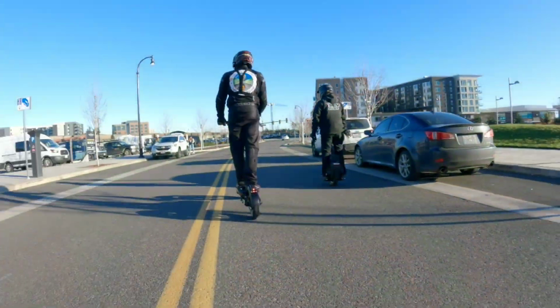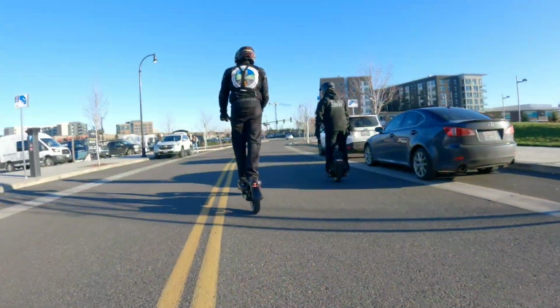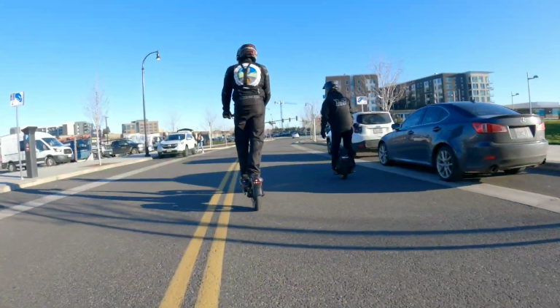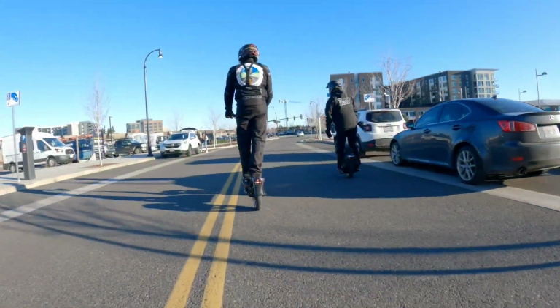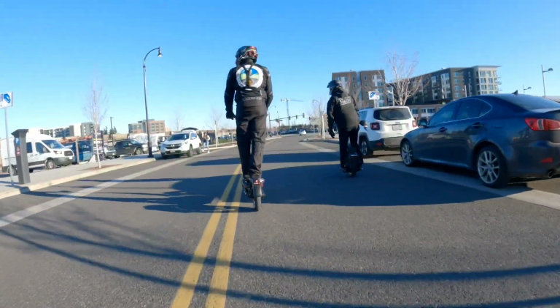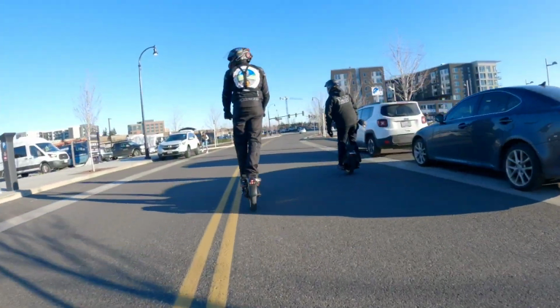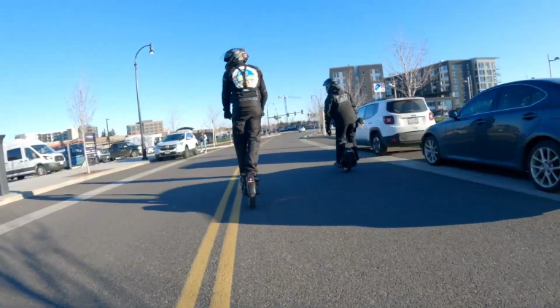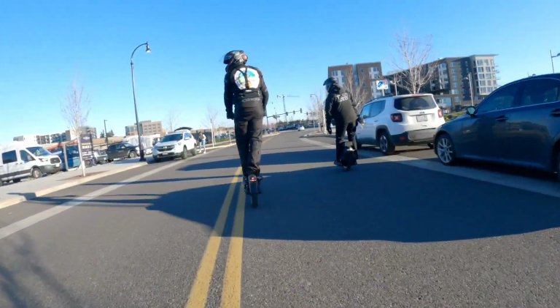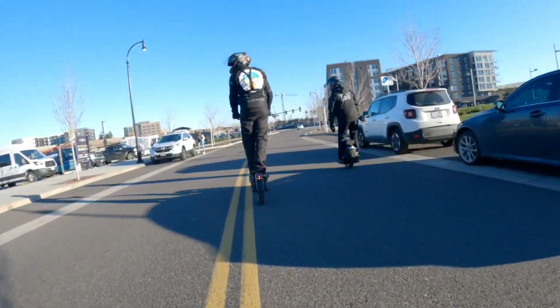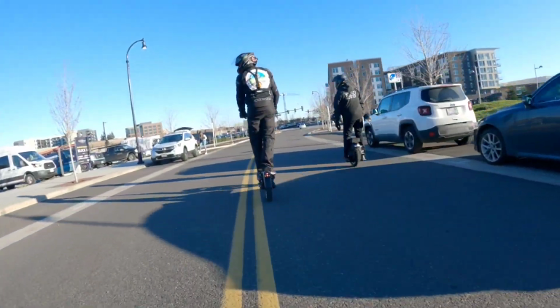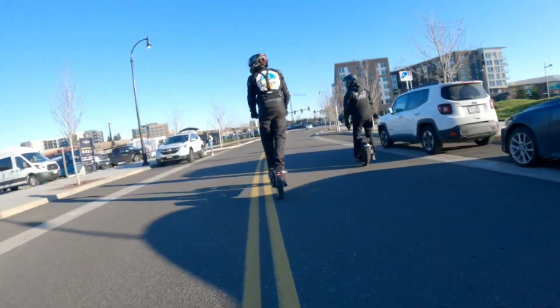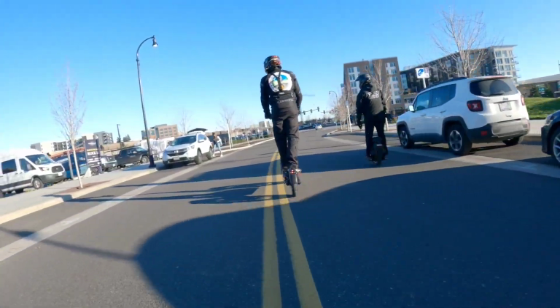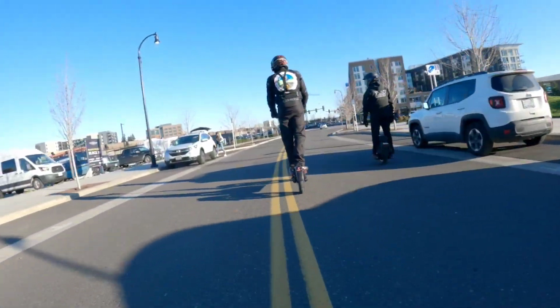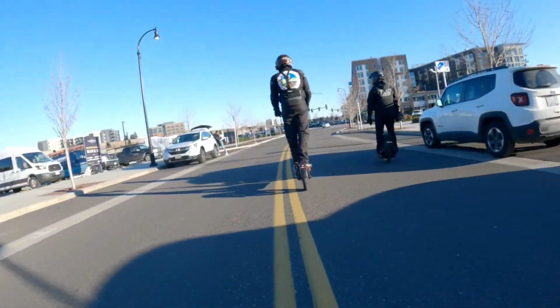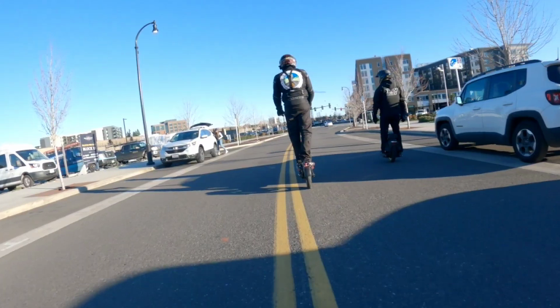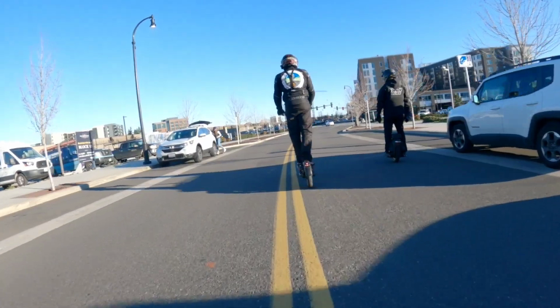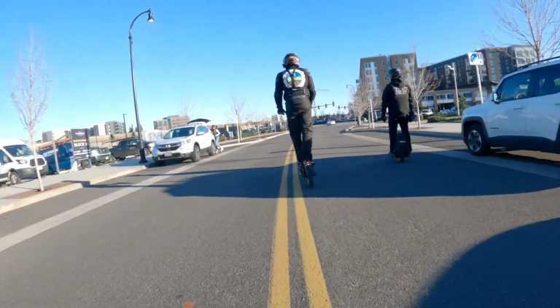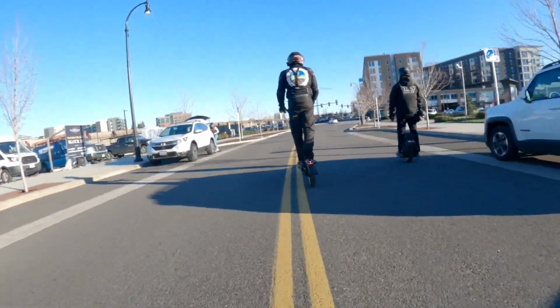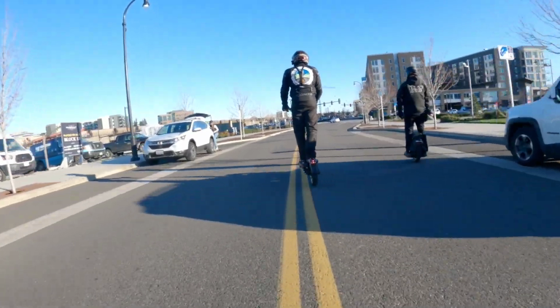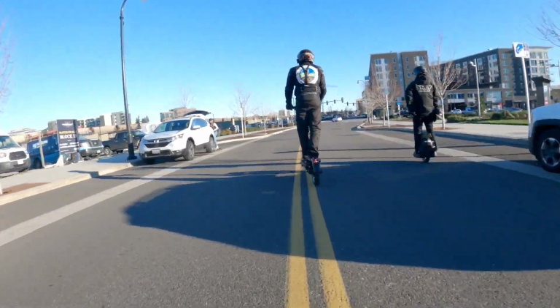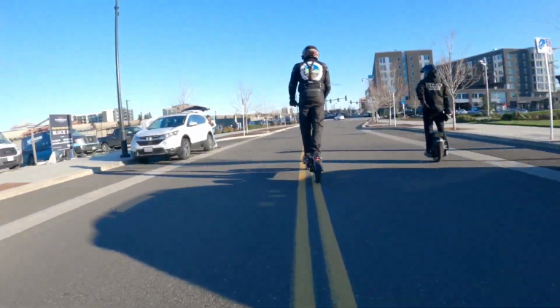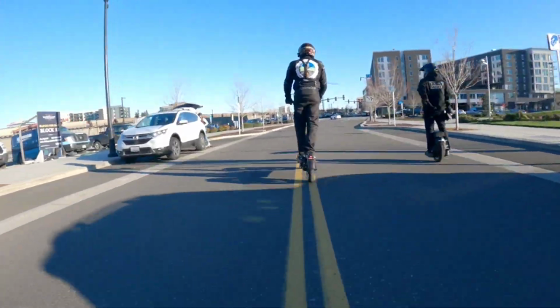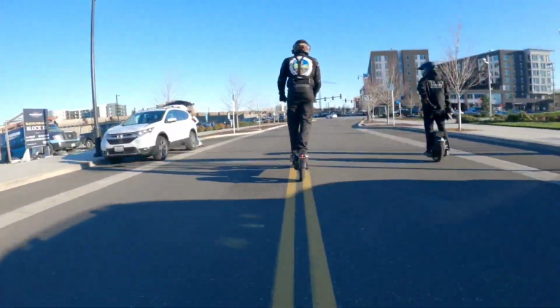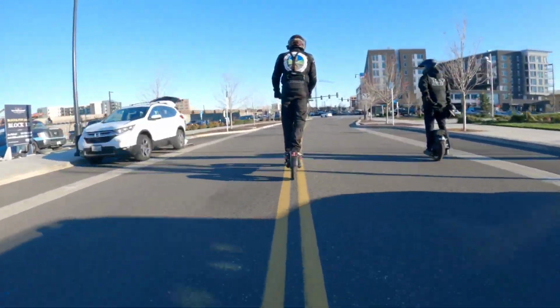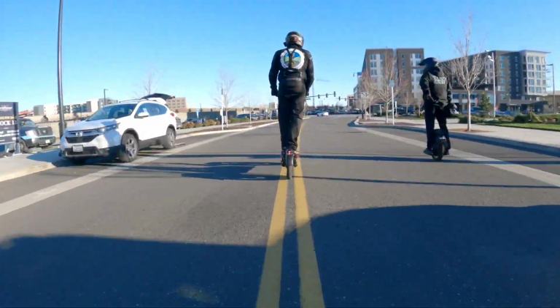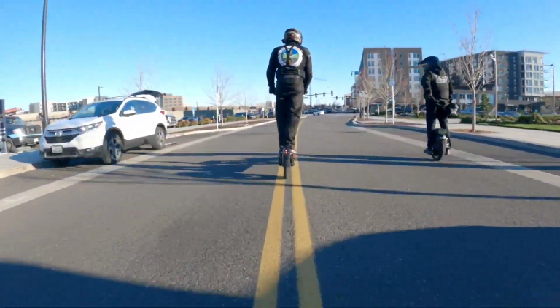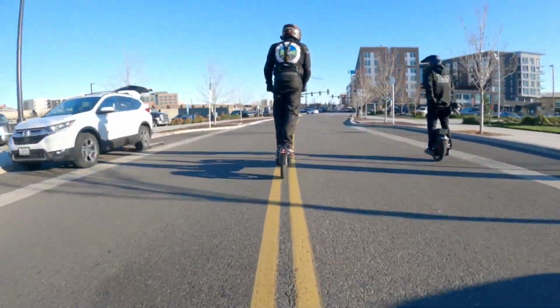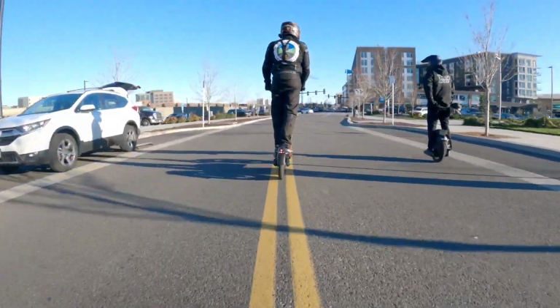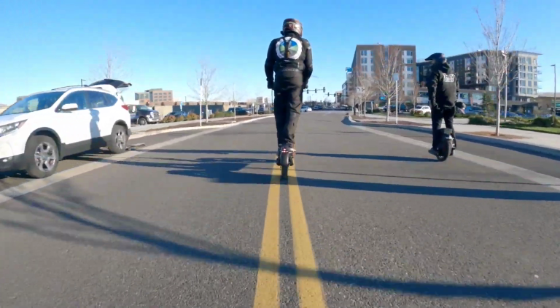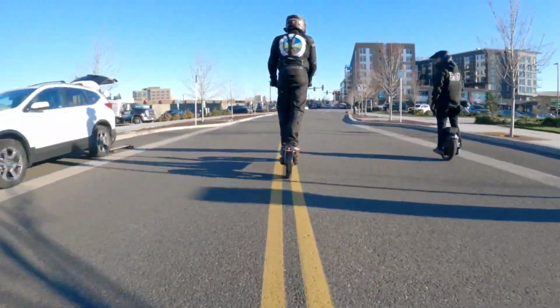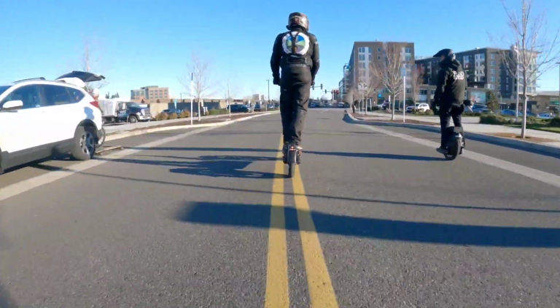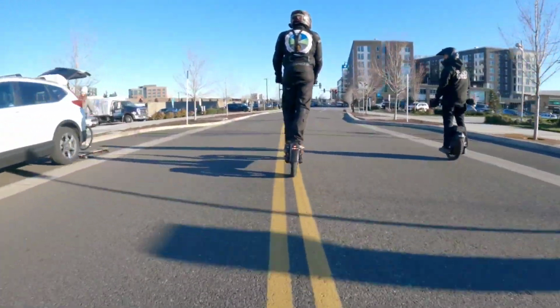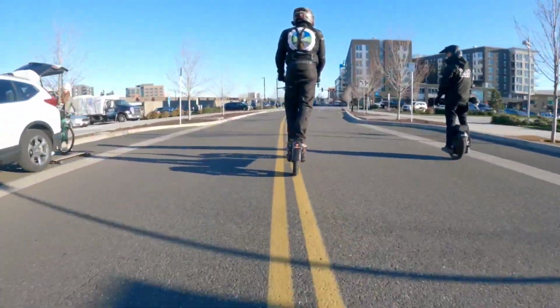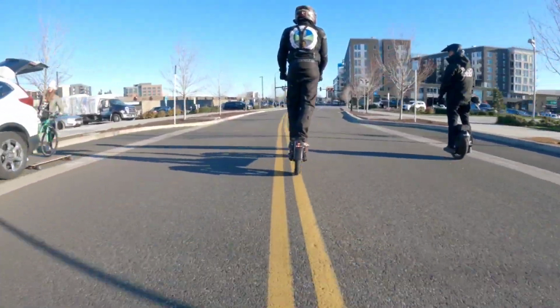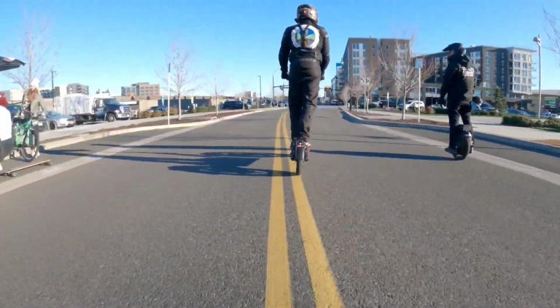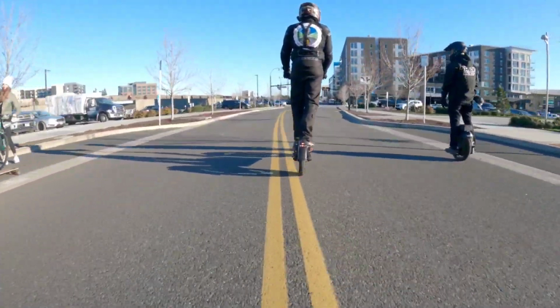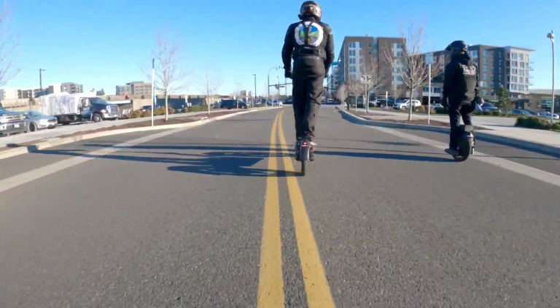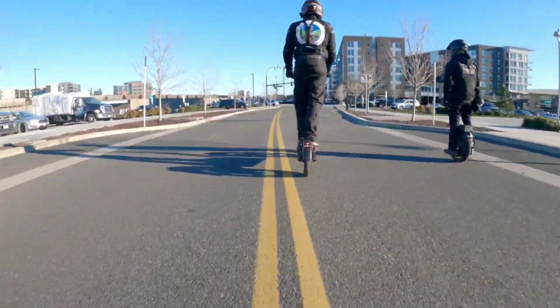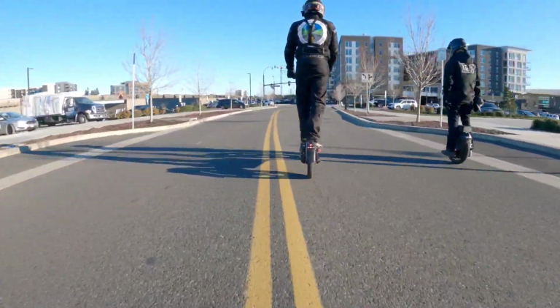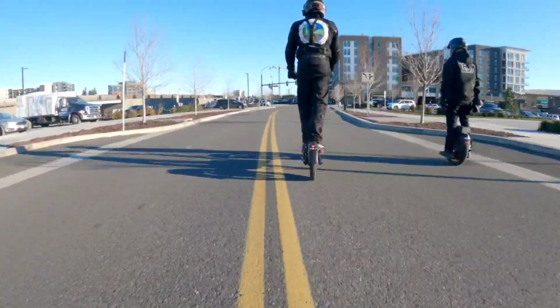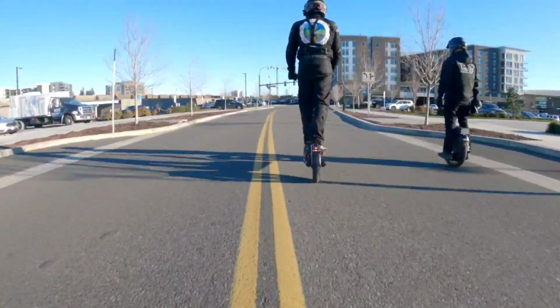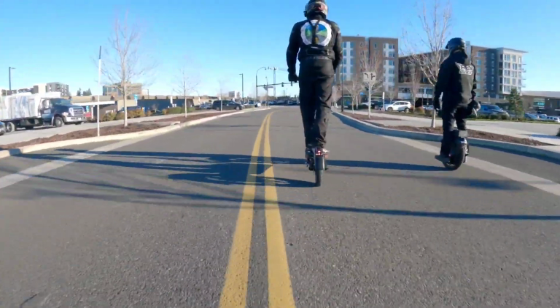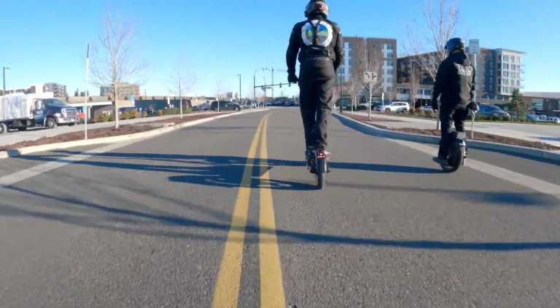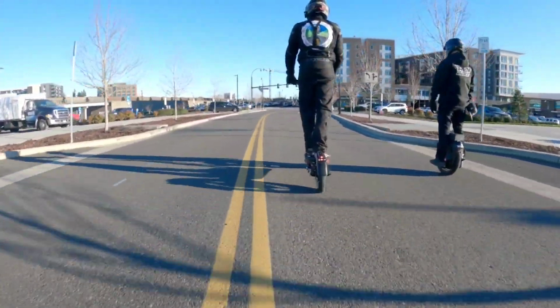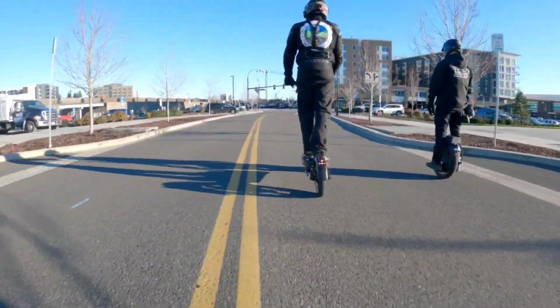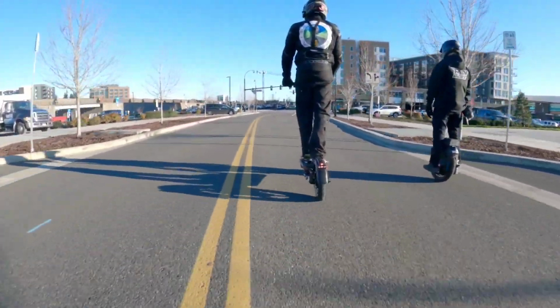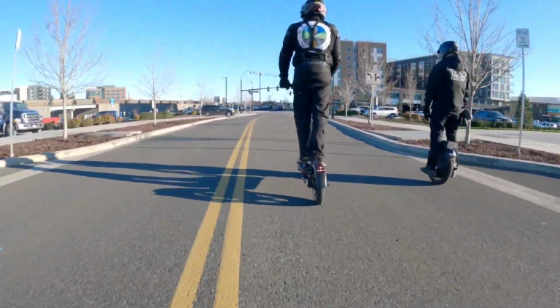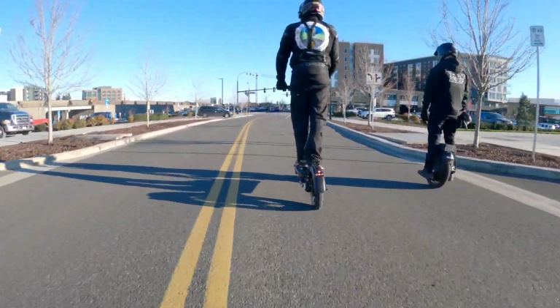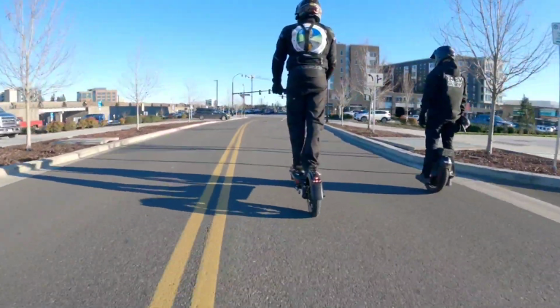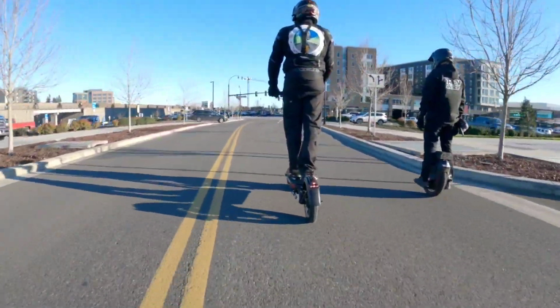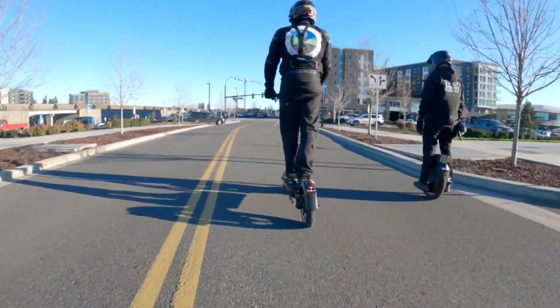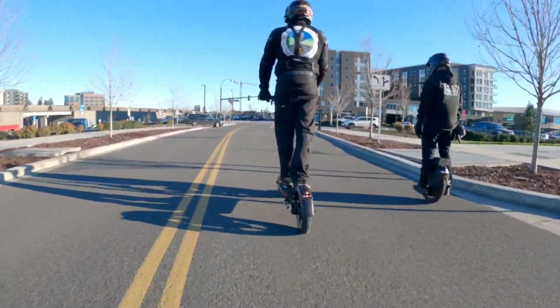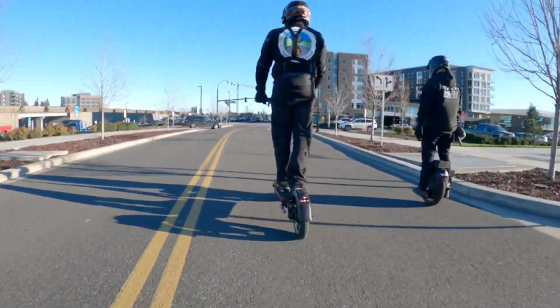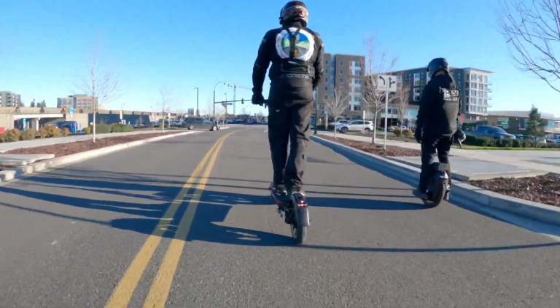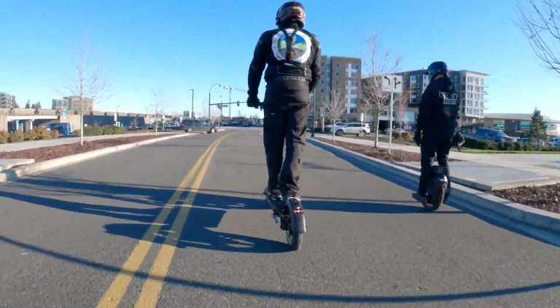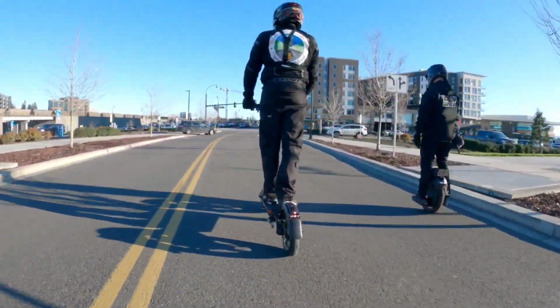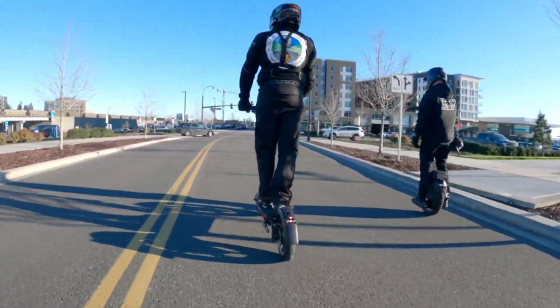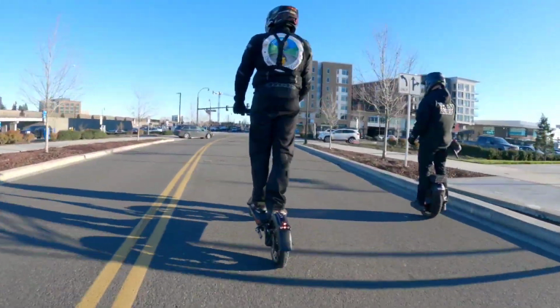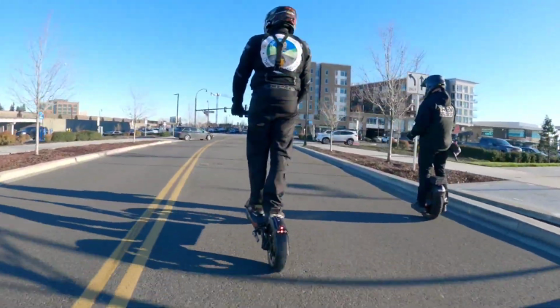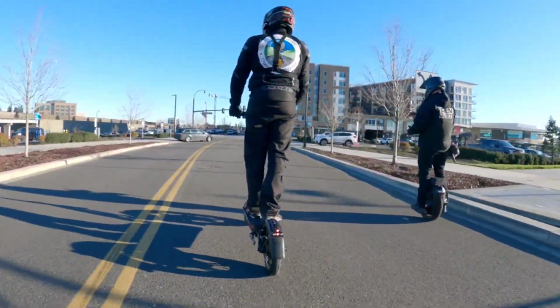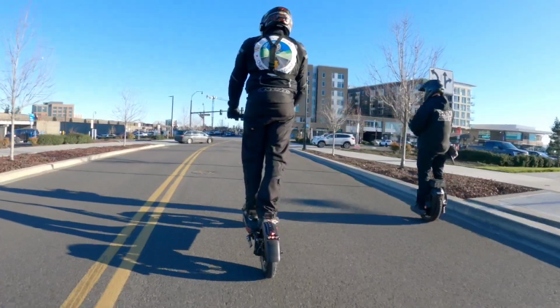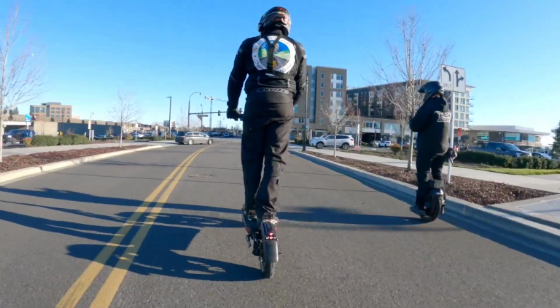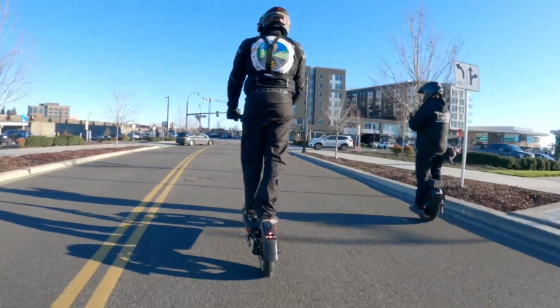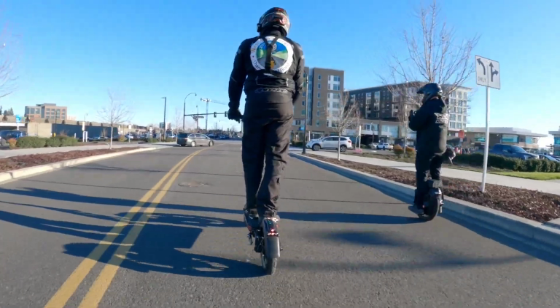This is the Dualtron City. Let's do a little city ride — join me and subscribe, let's go!